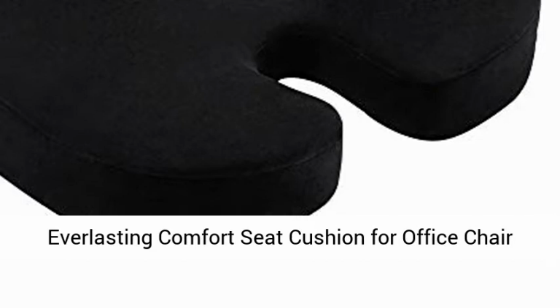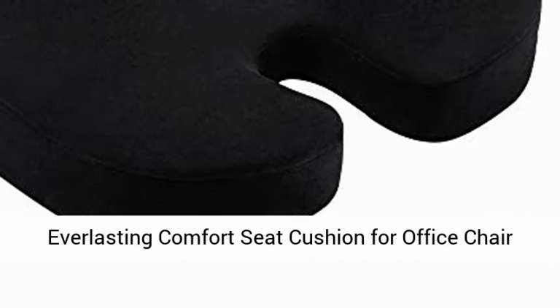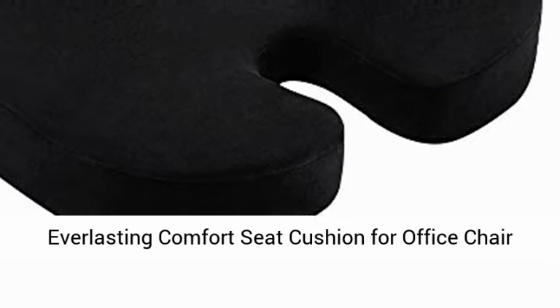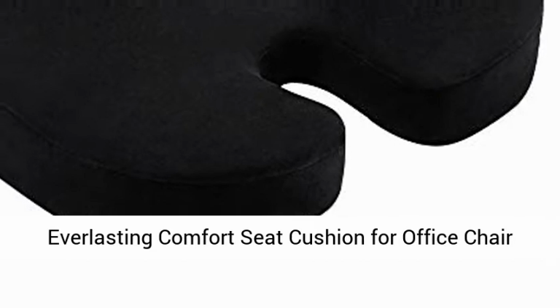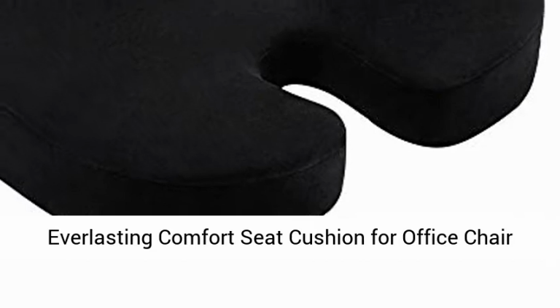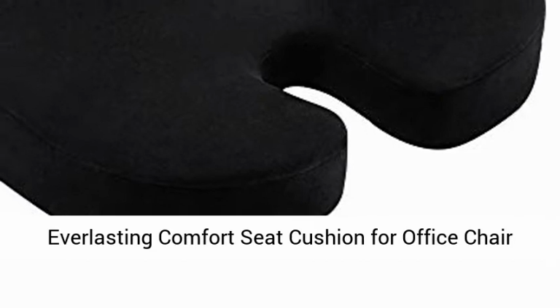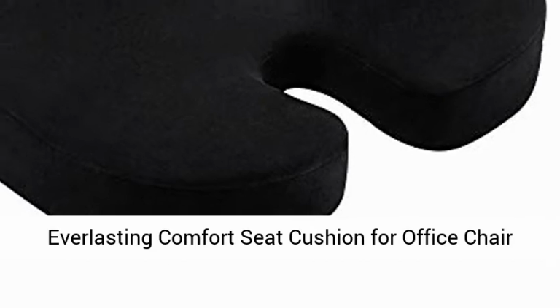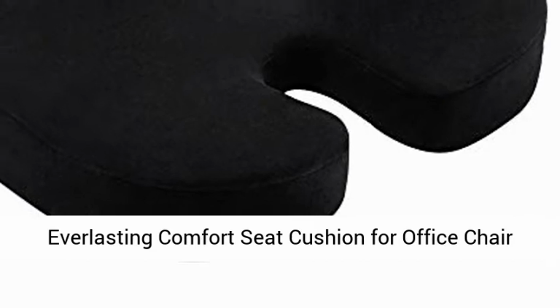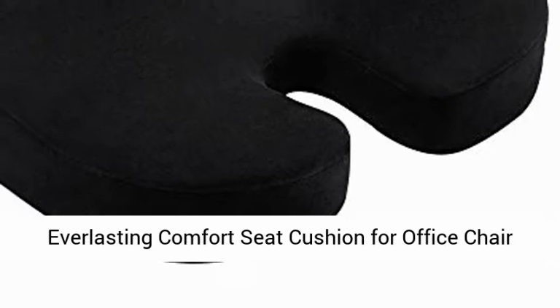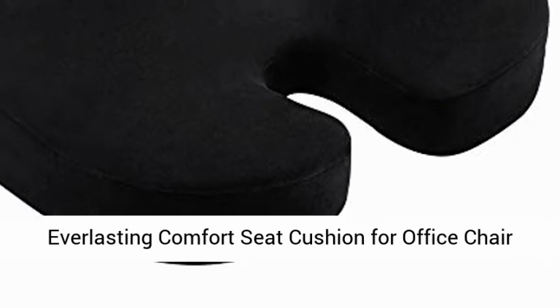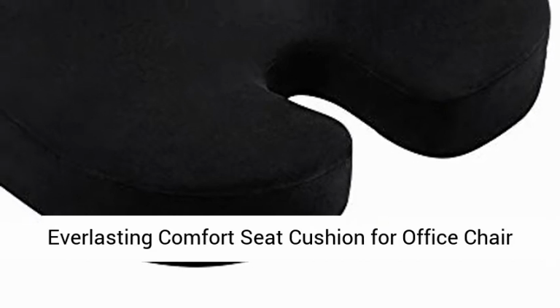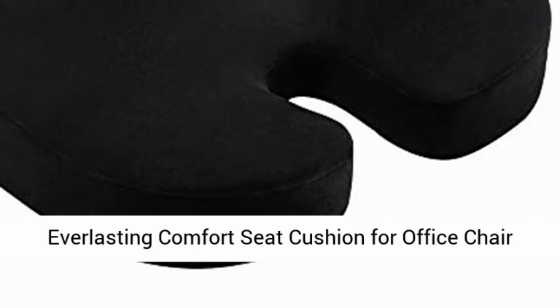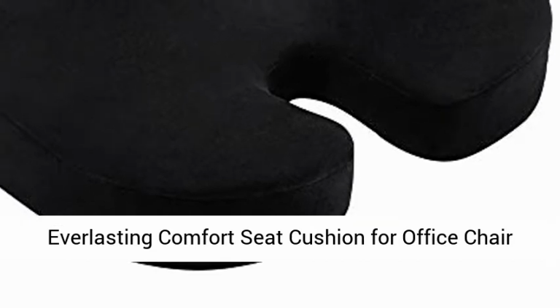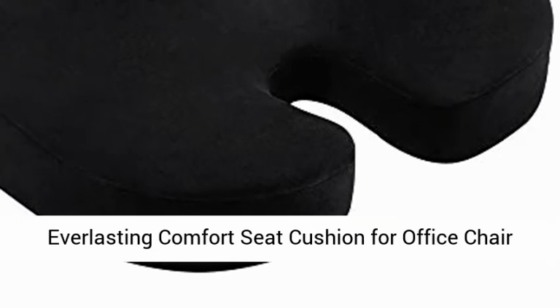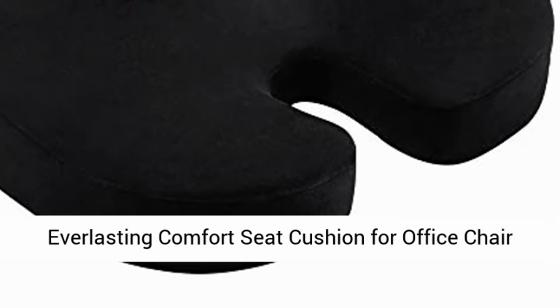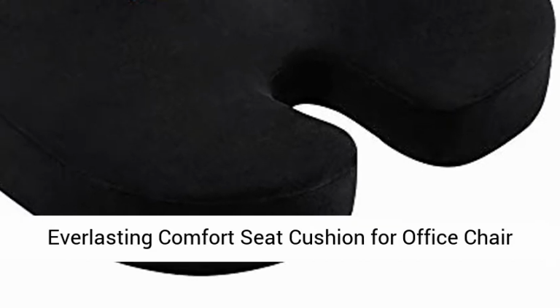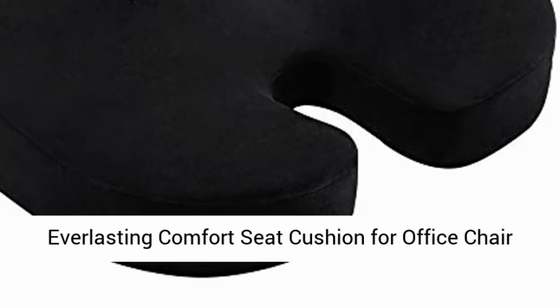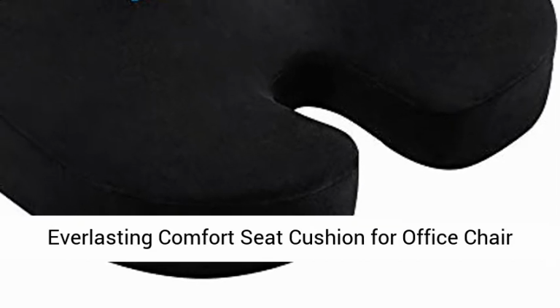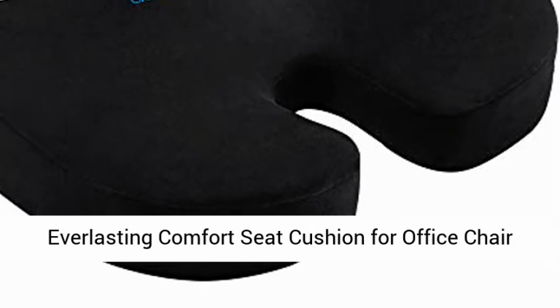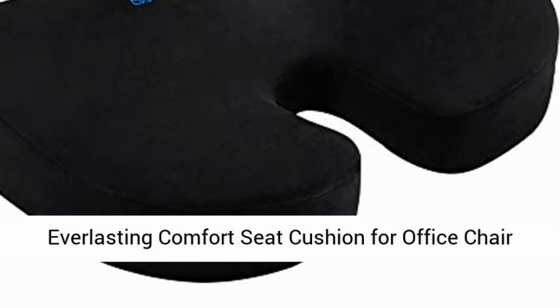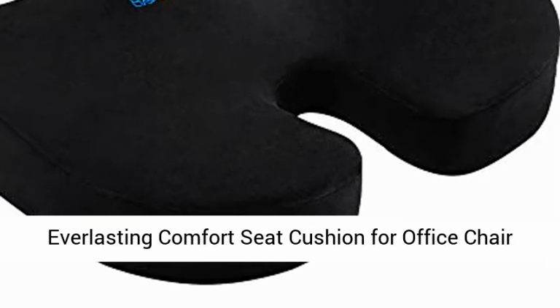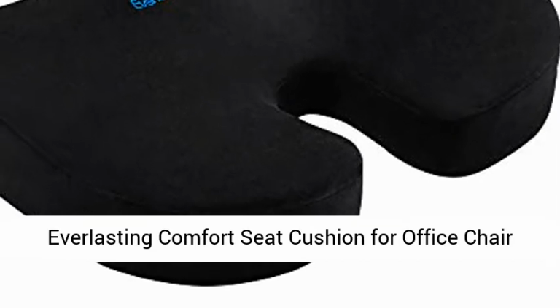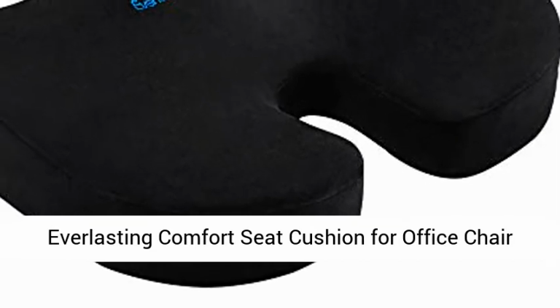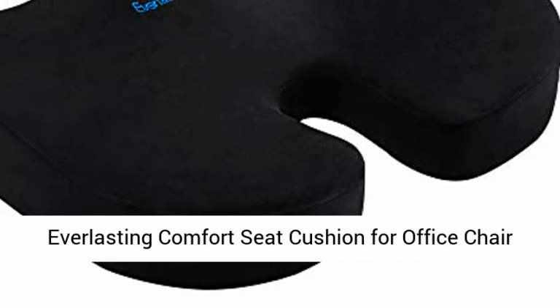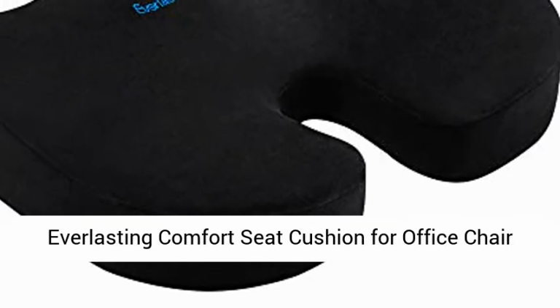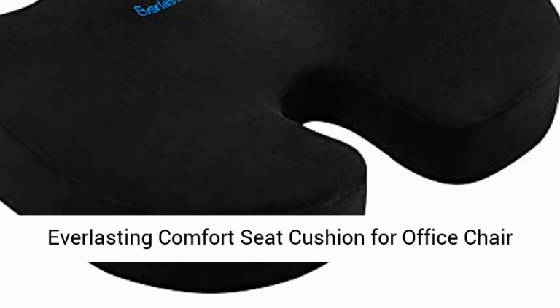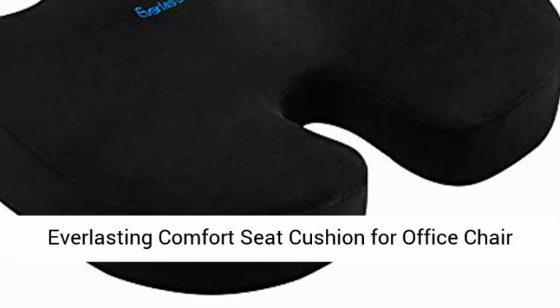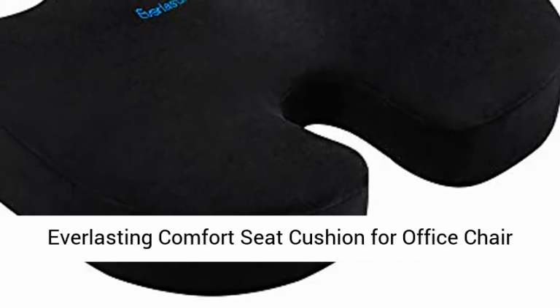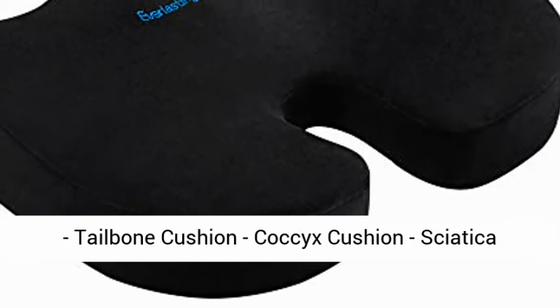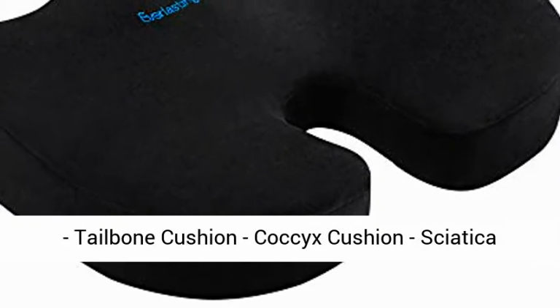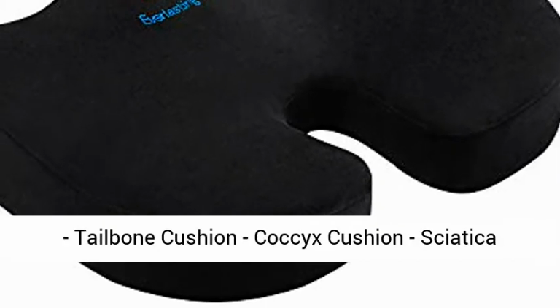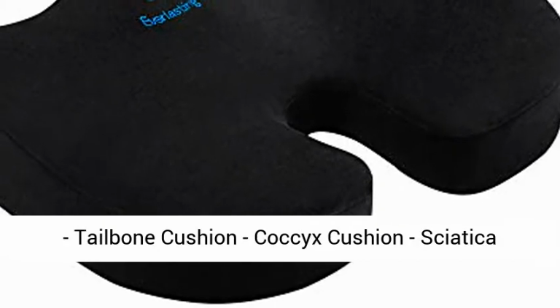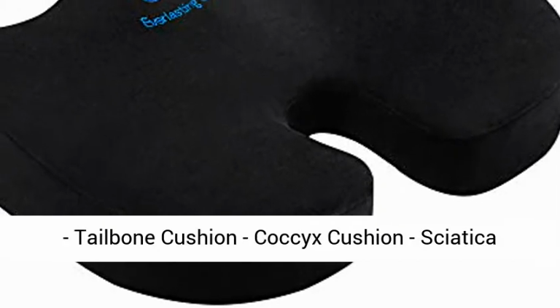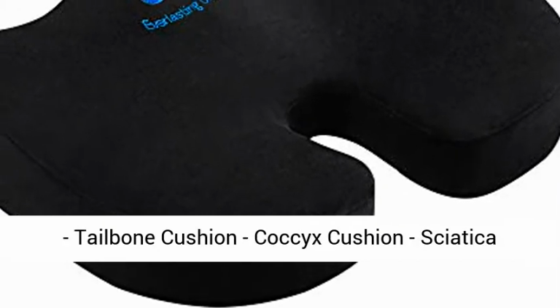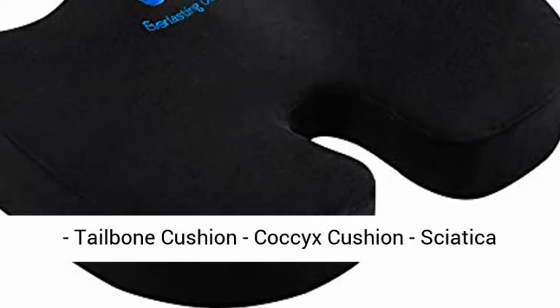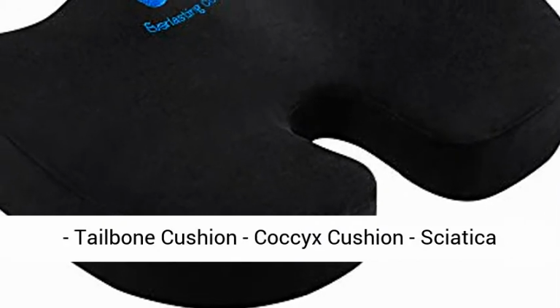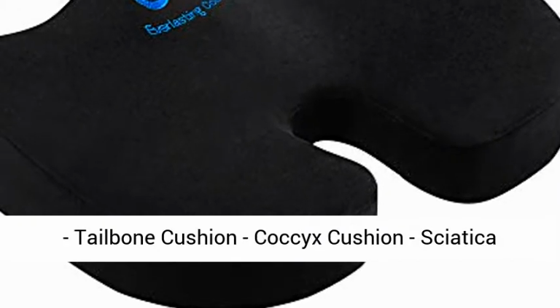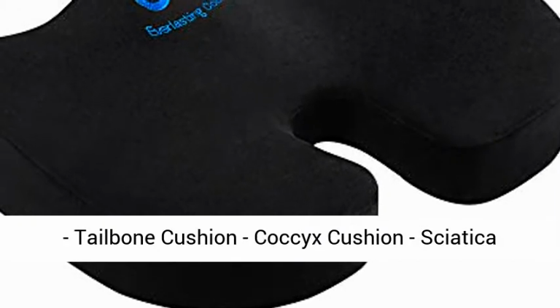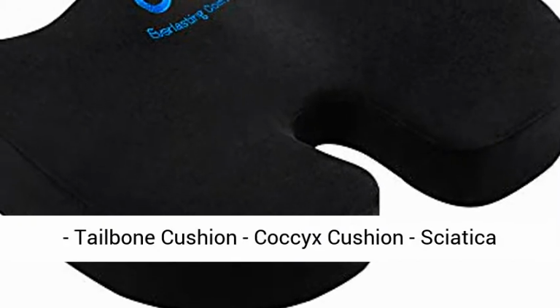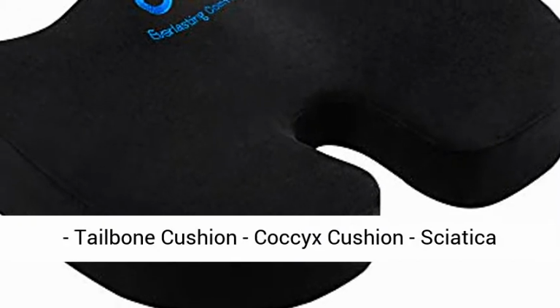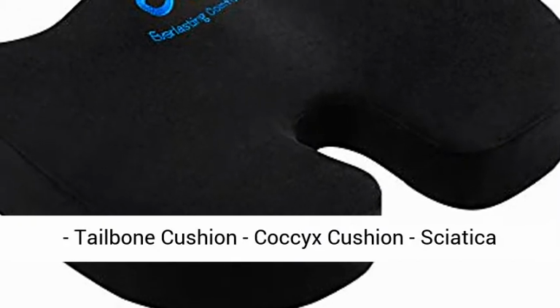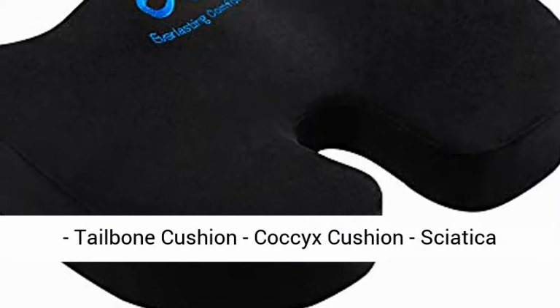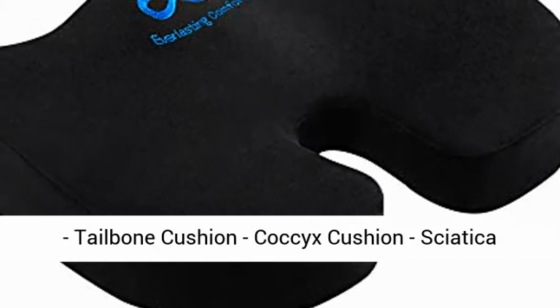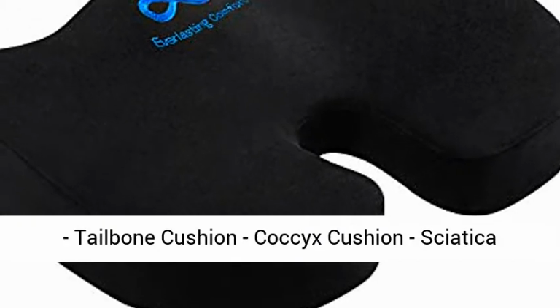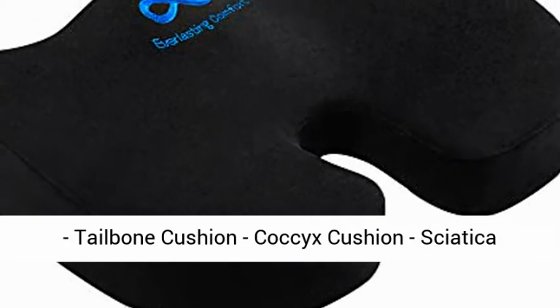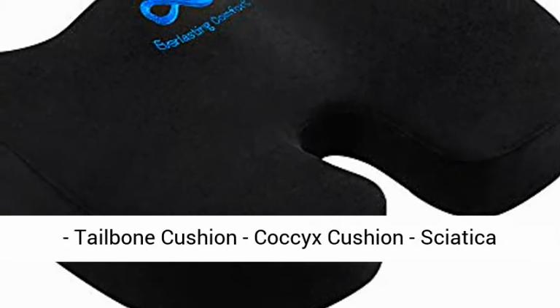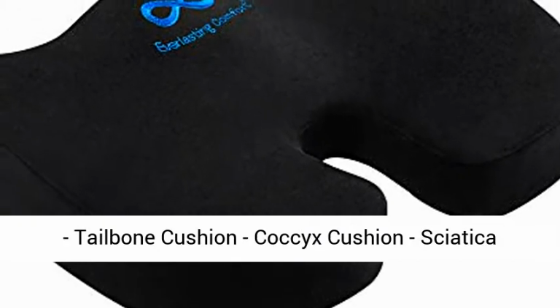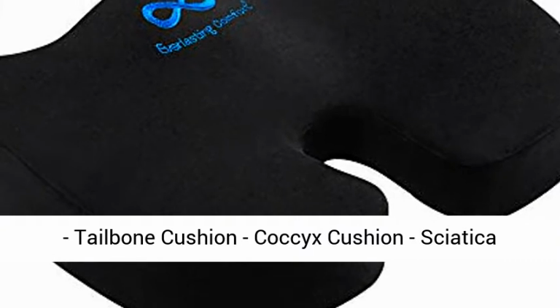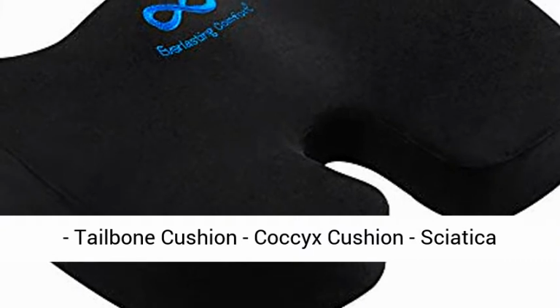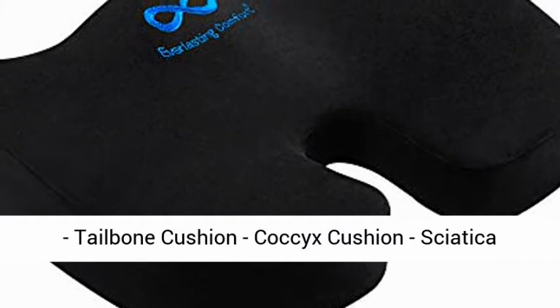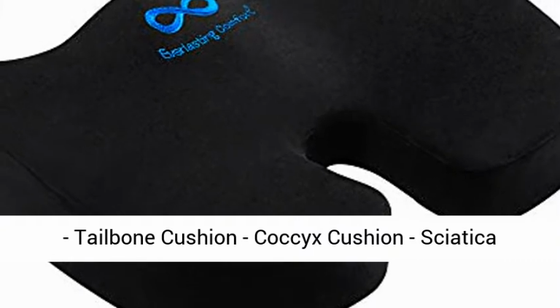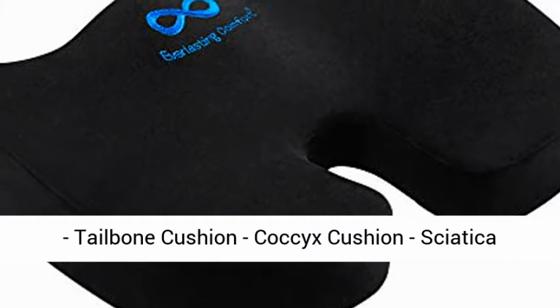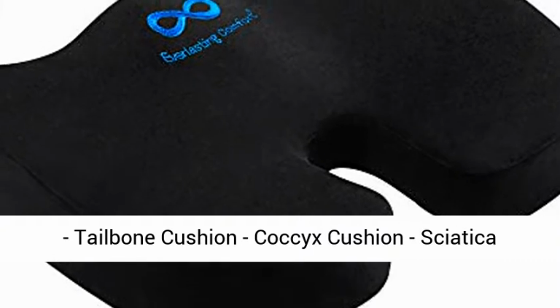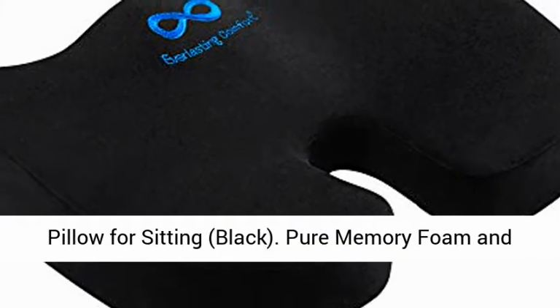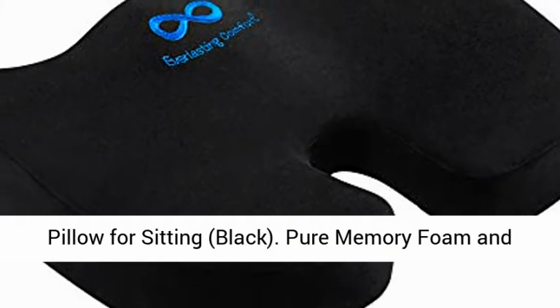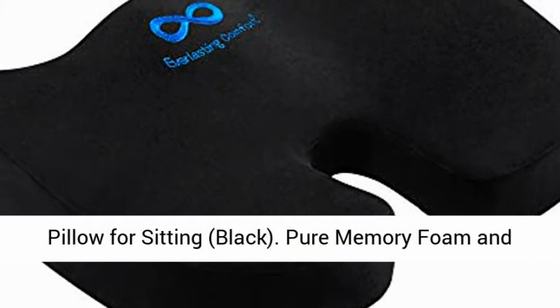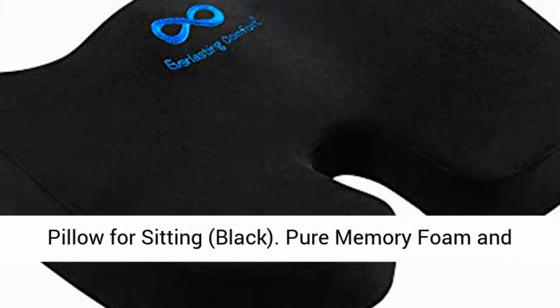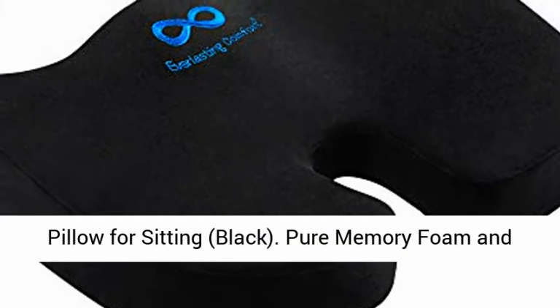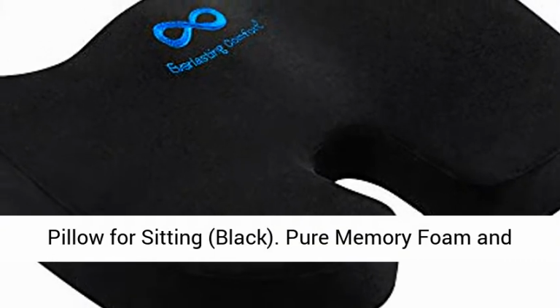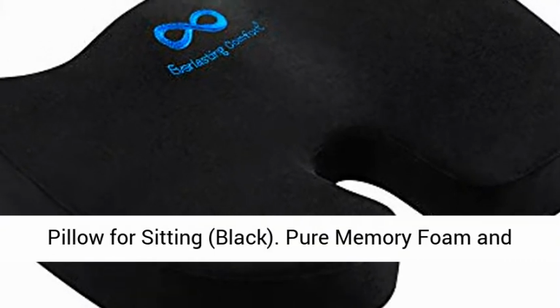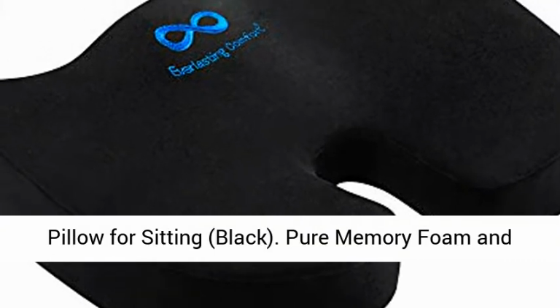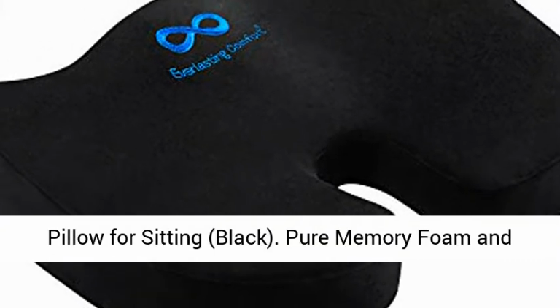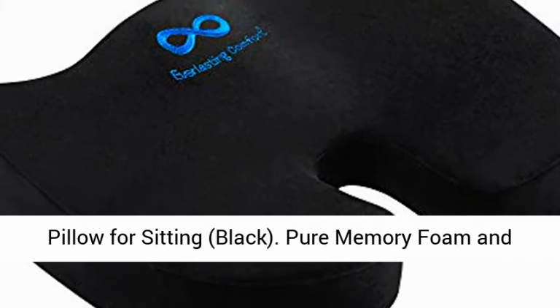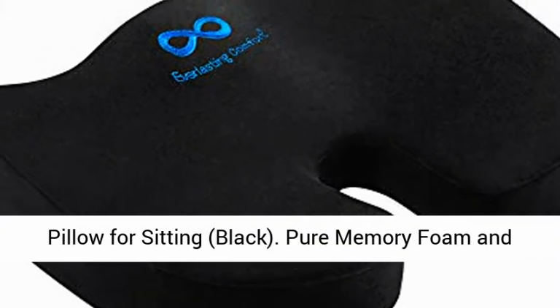Everlasting Comfort seat cushion for office chair, tailbone cushion, coccyx cushion, sciatica pillow for sitting, black.